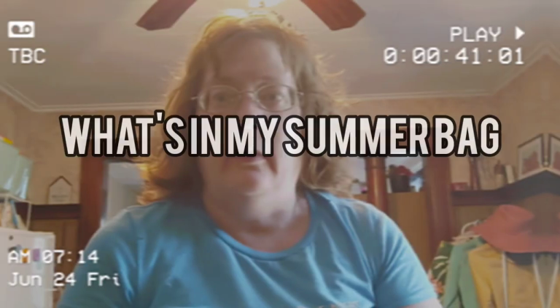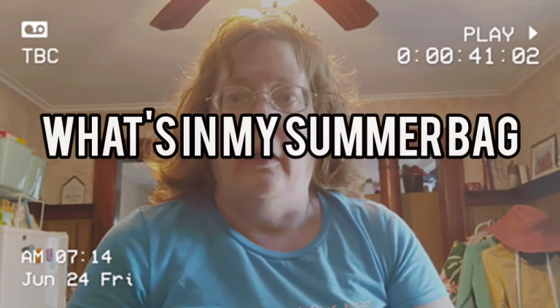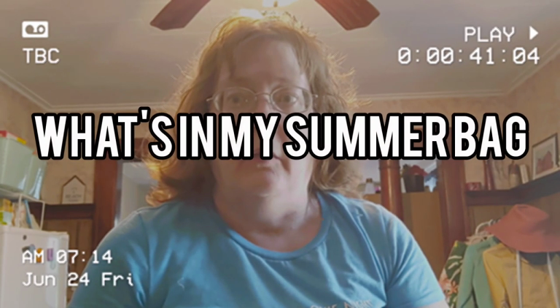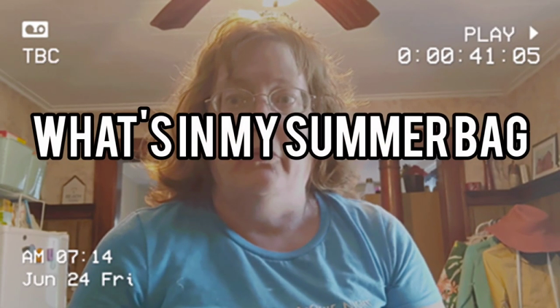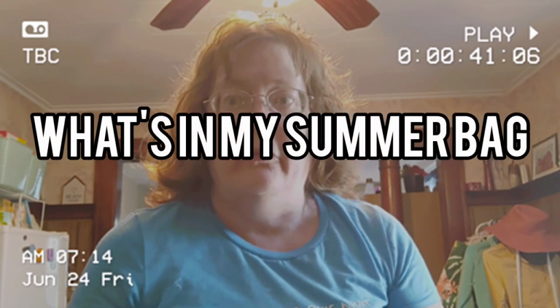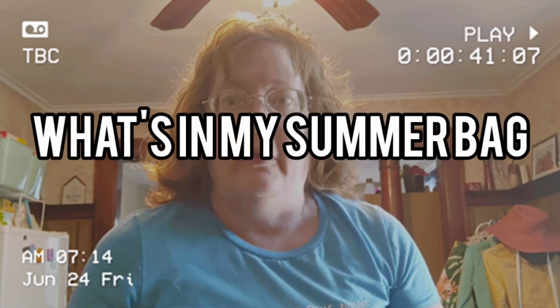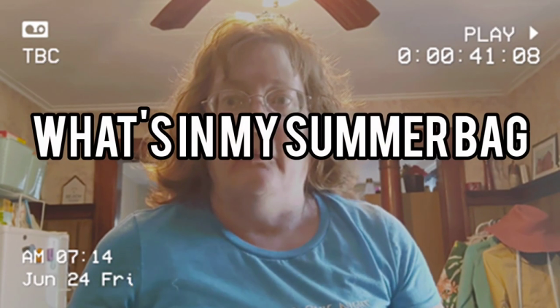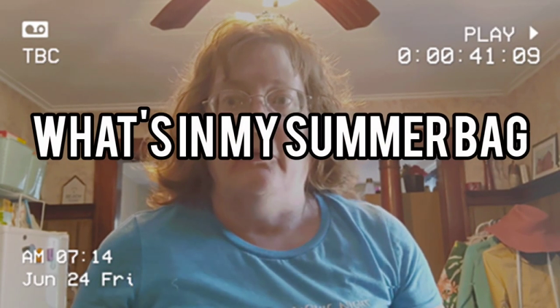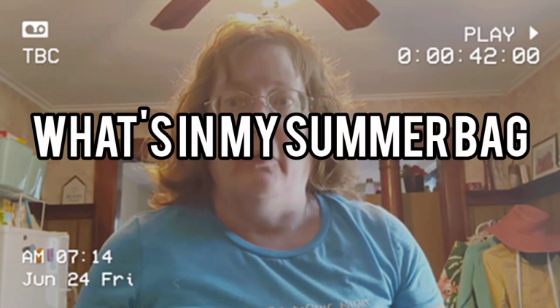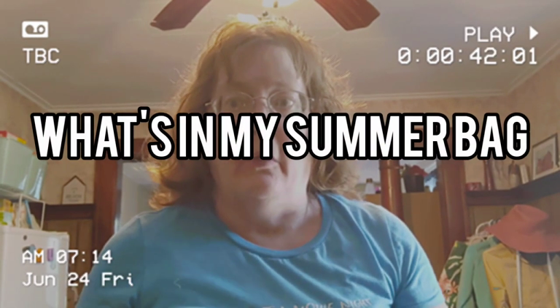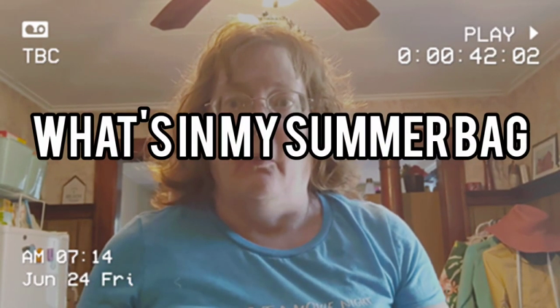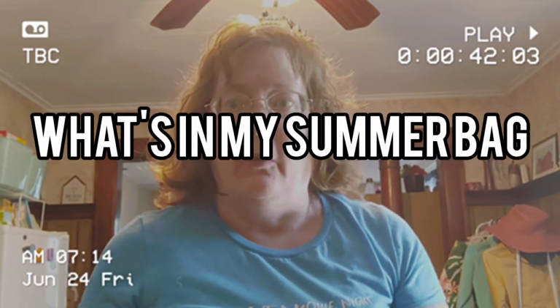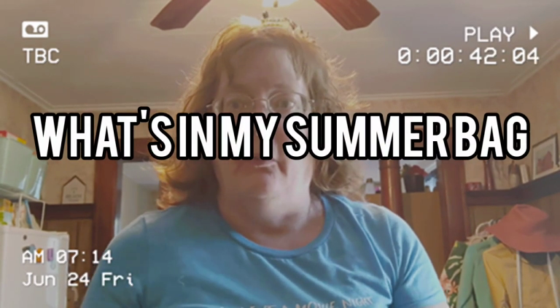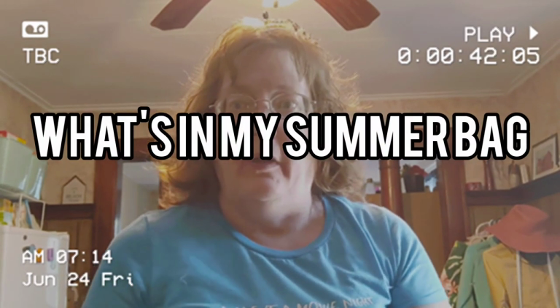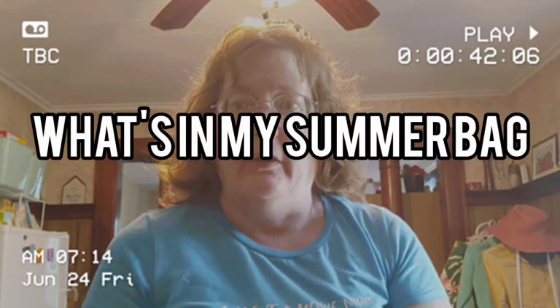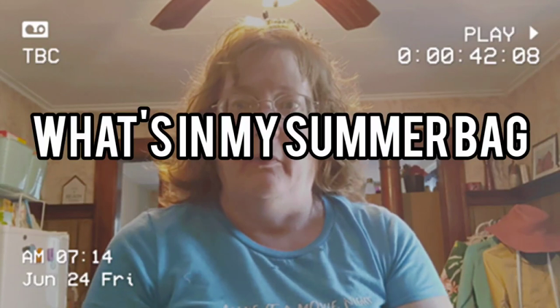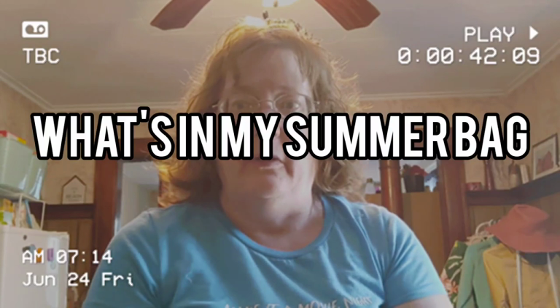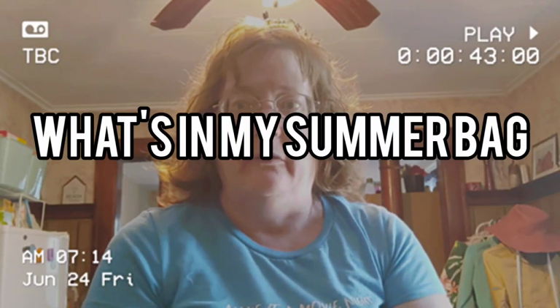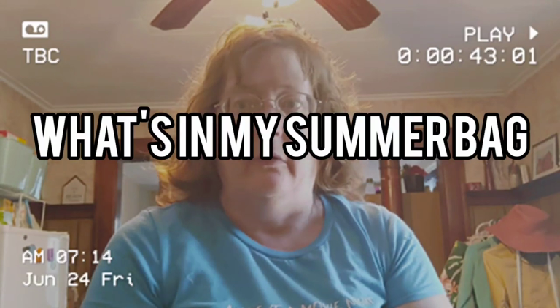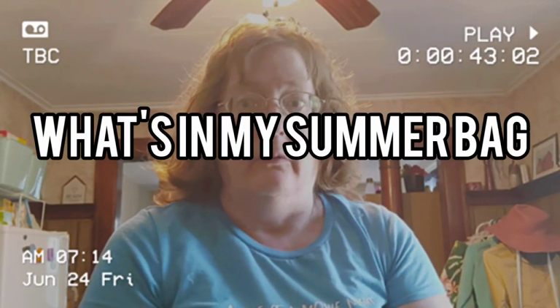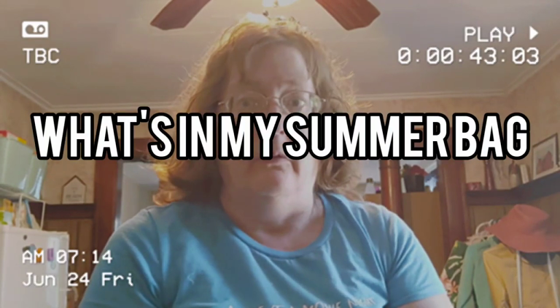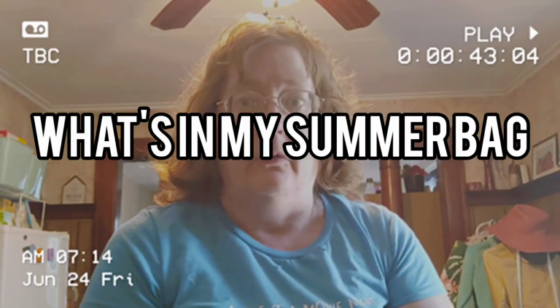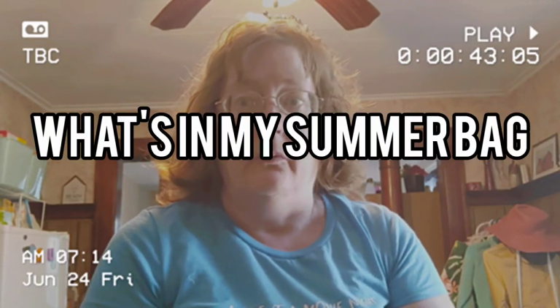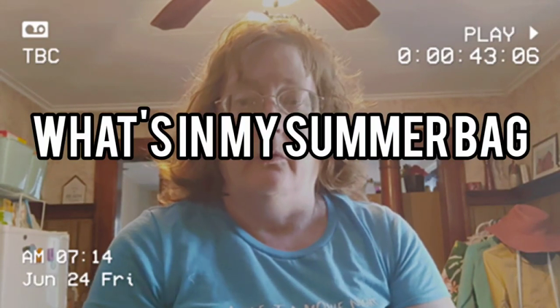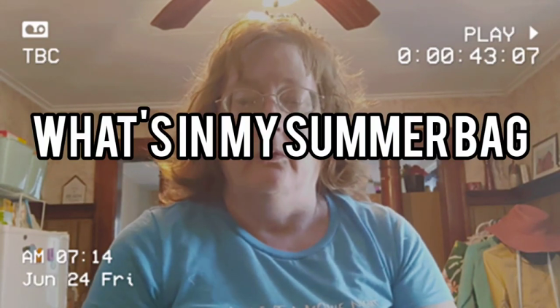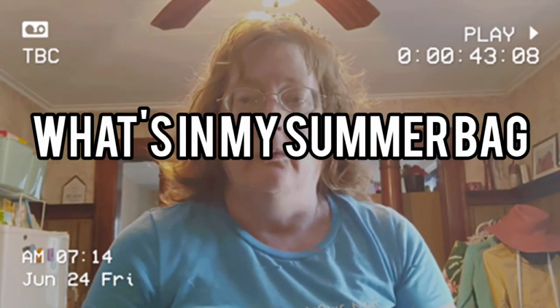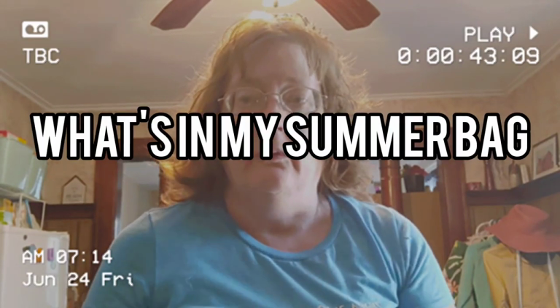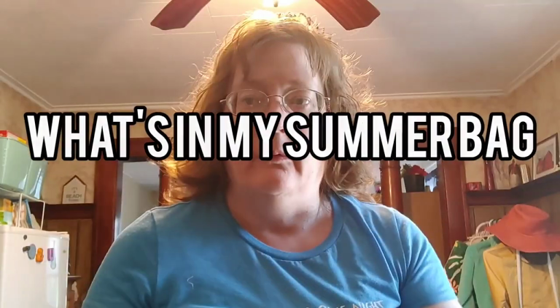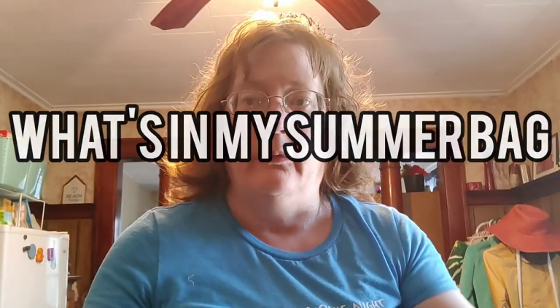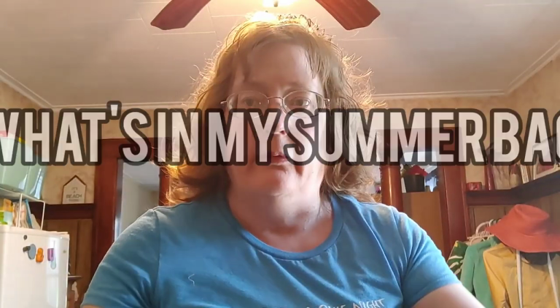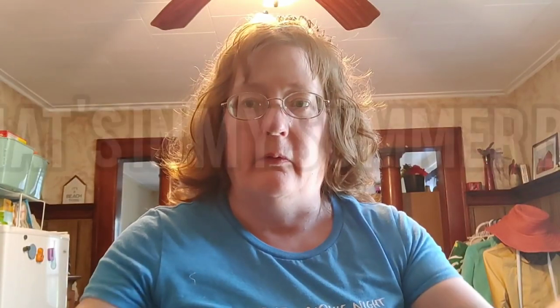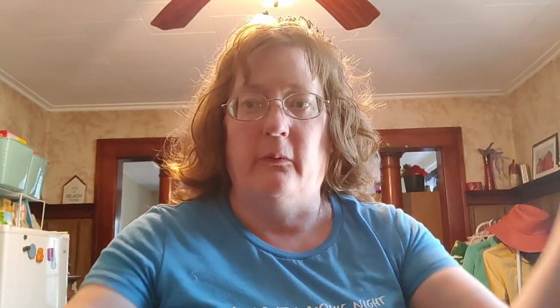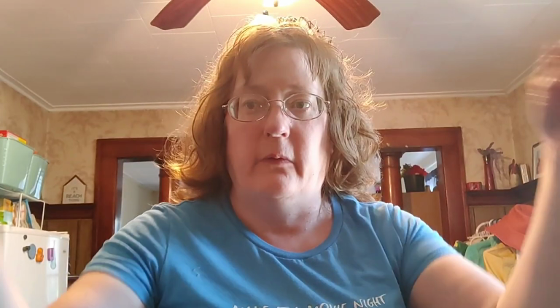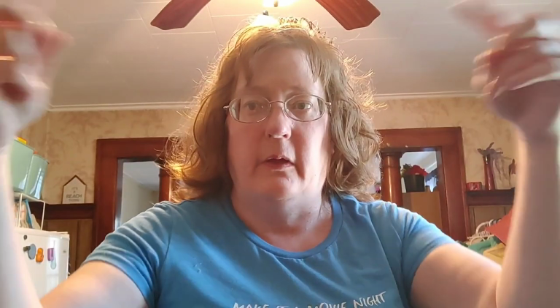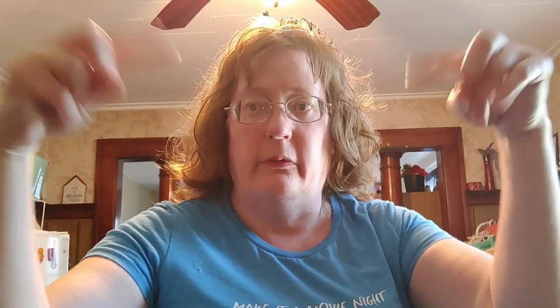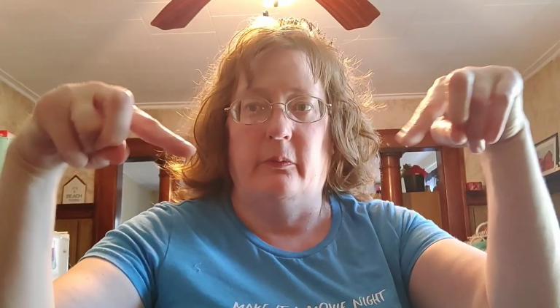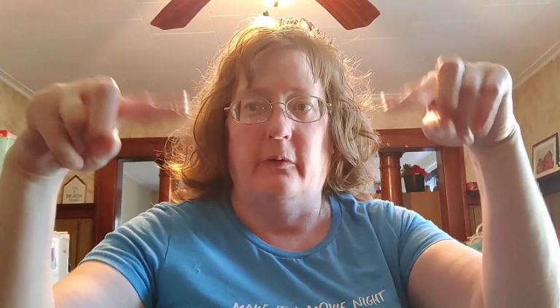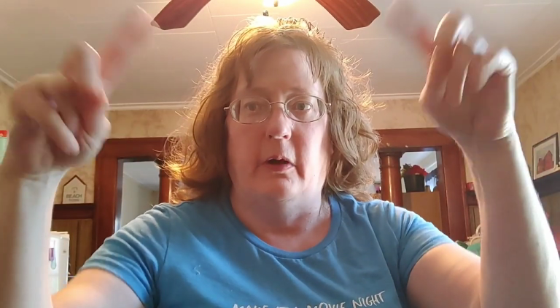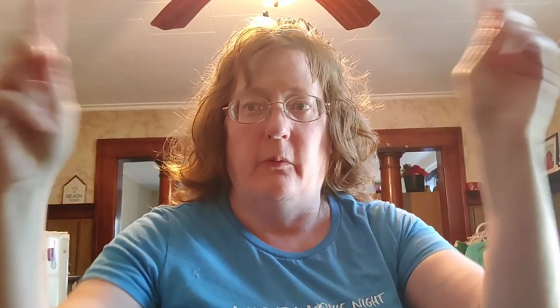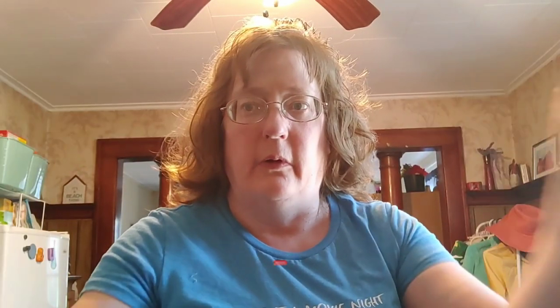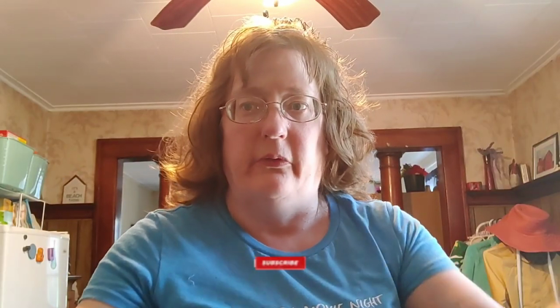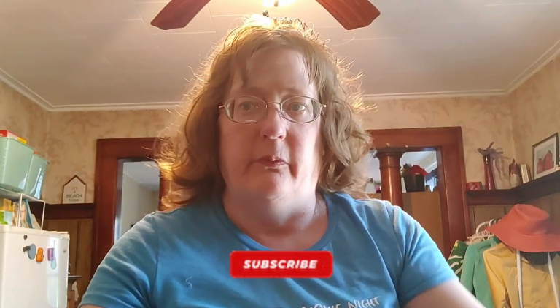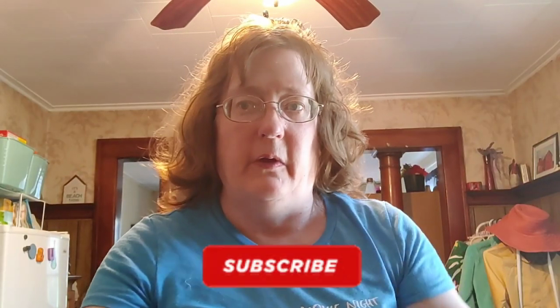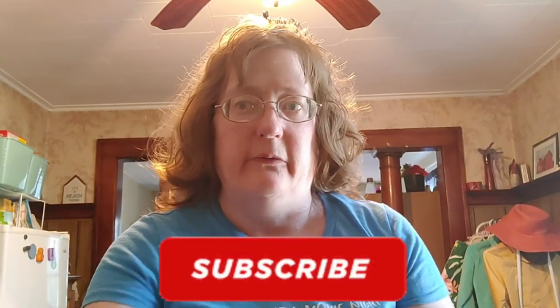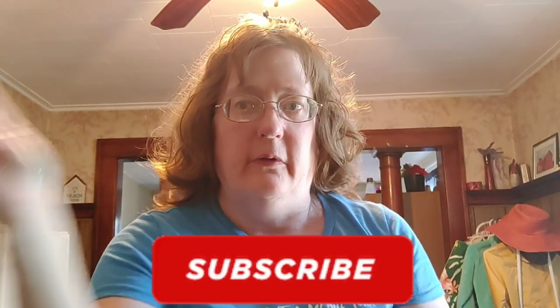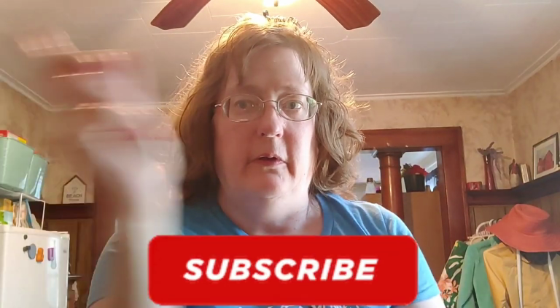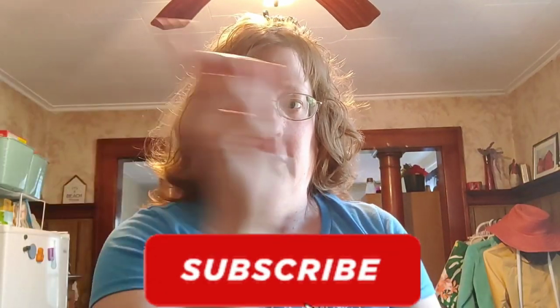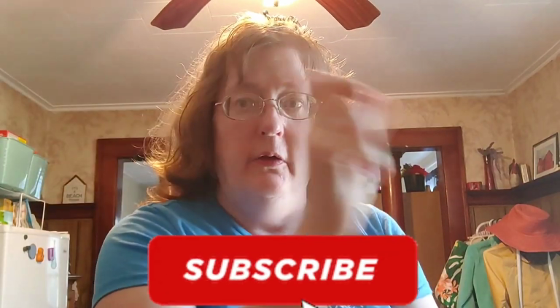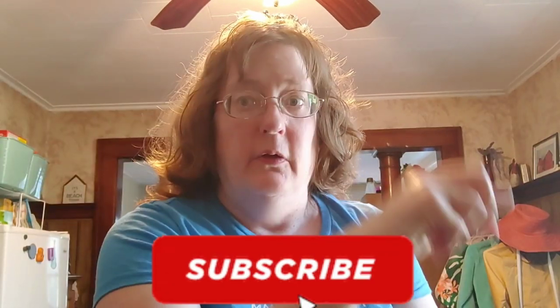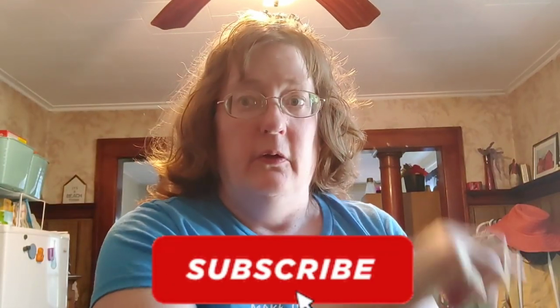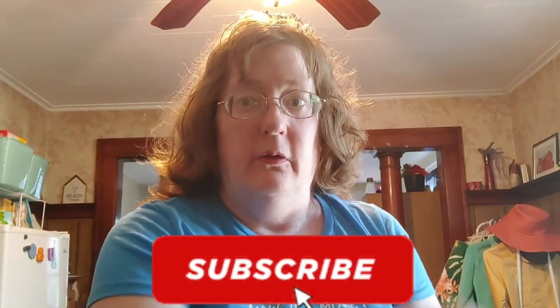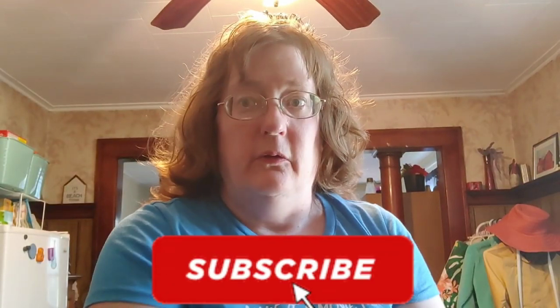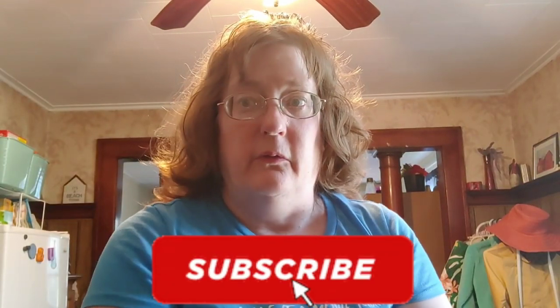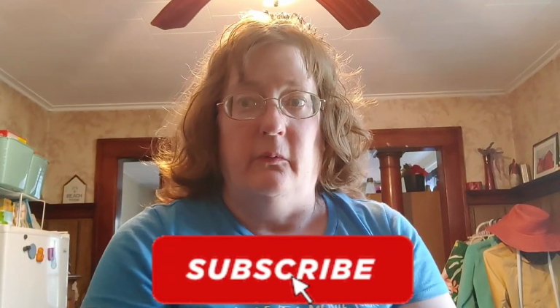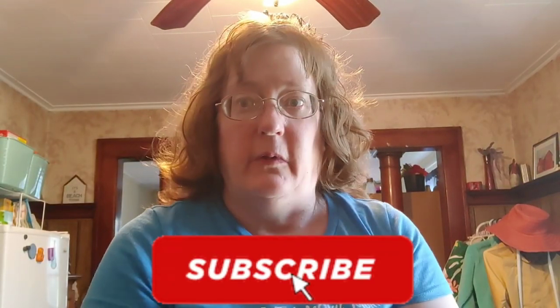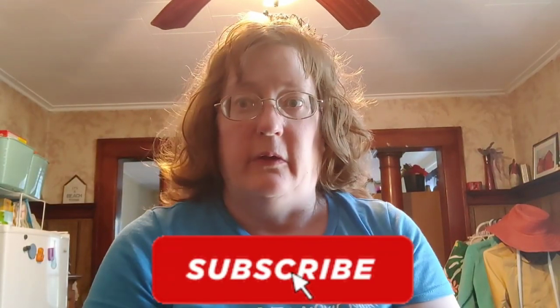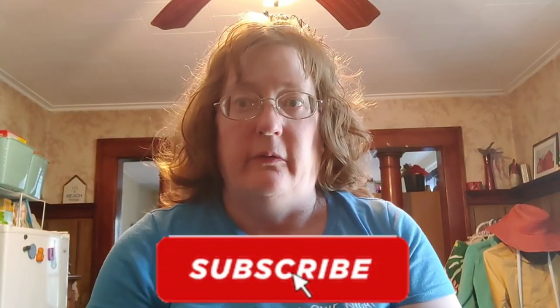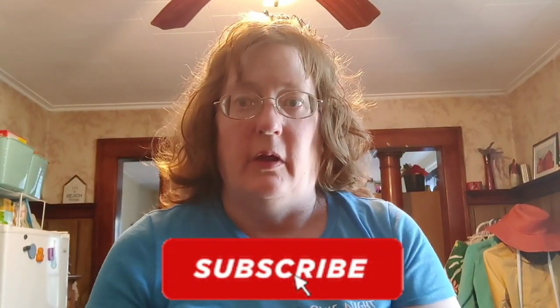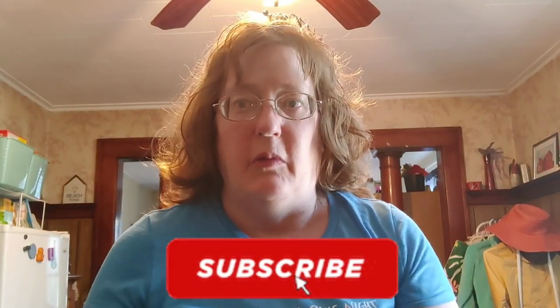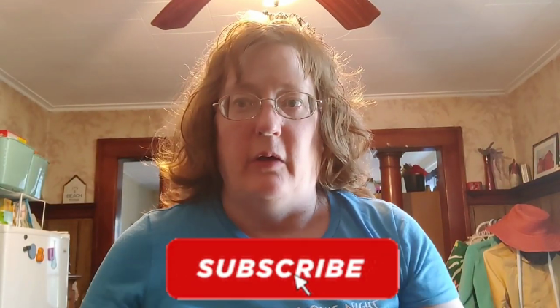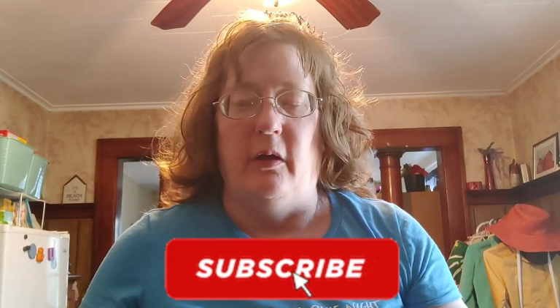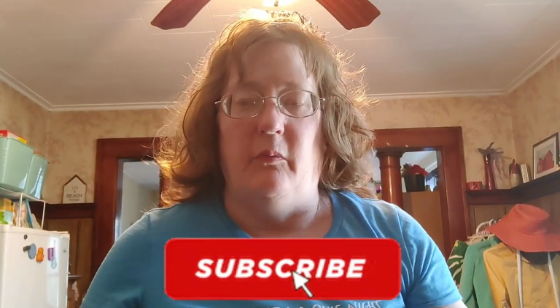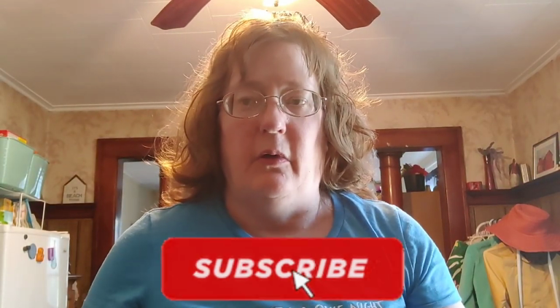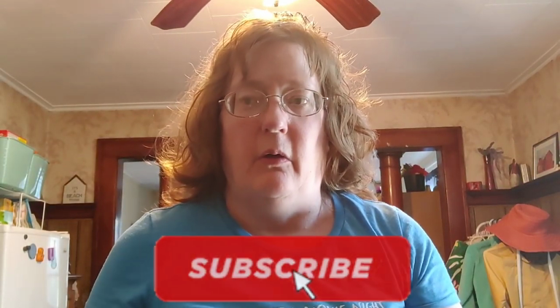I'm Suzanne Ridgway and welcome back to my channel. If you're new, look for that subscribe button and smash it, and don't forget to tap on that bell.